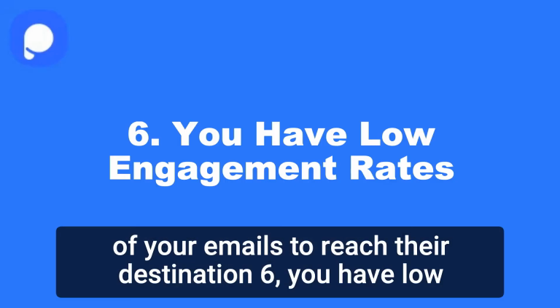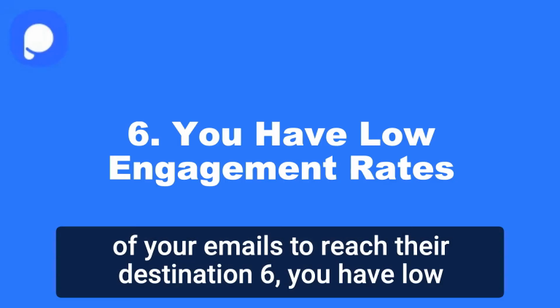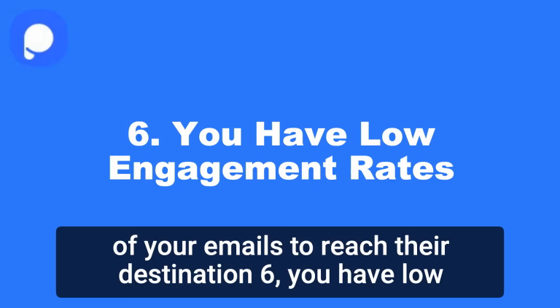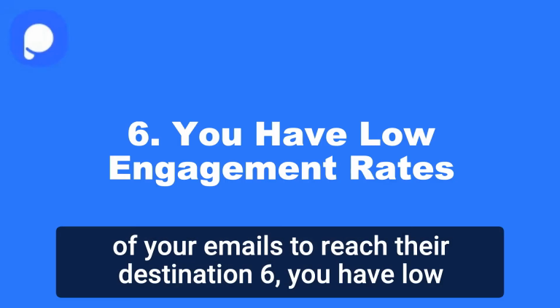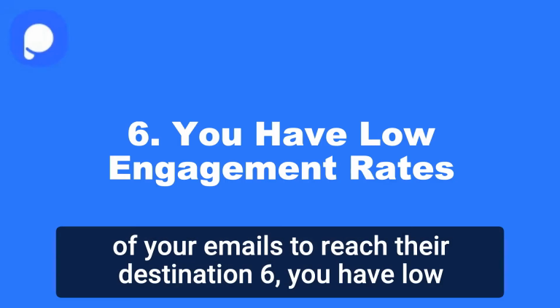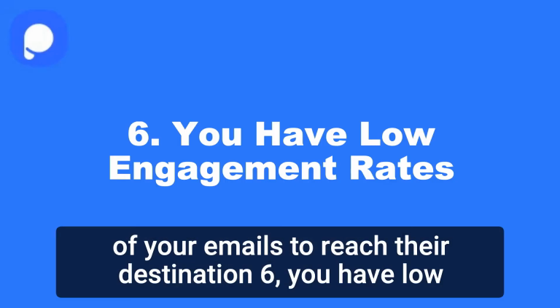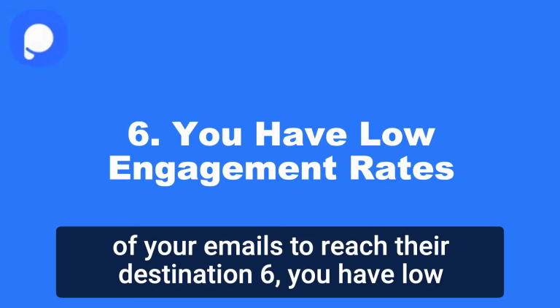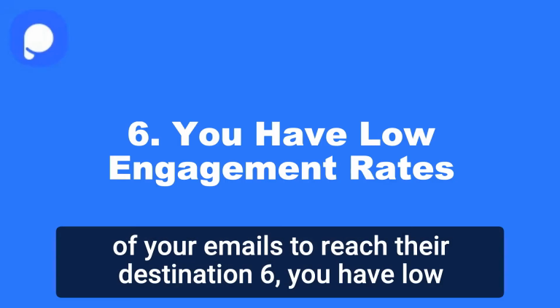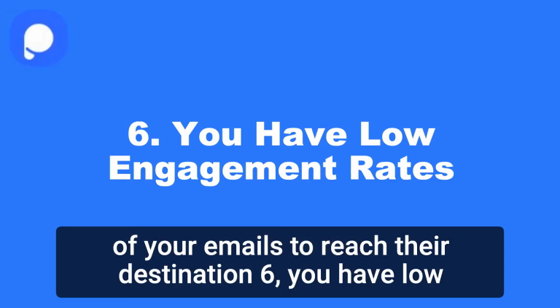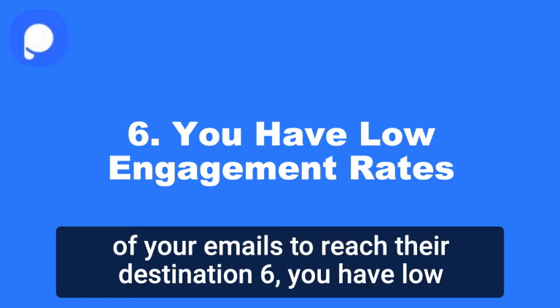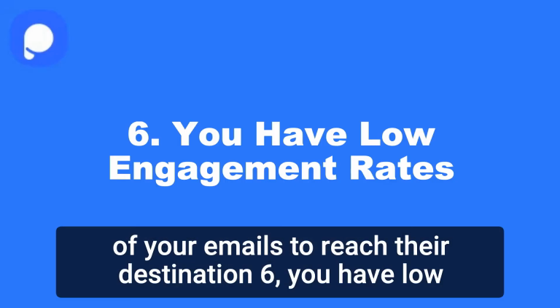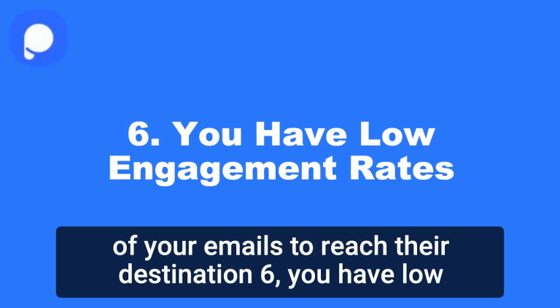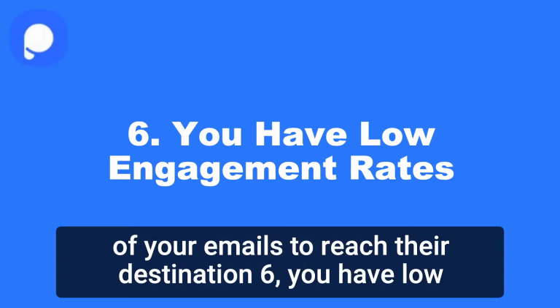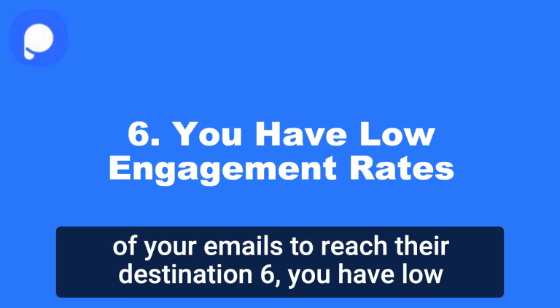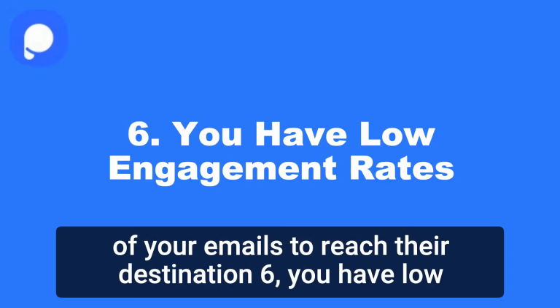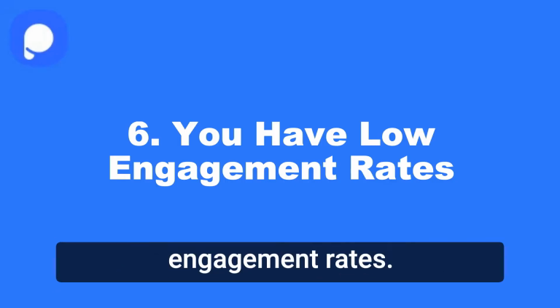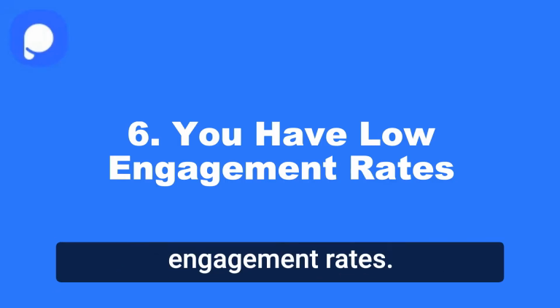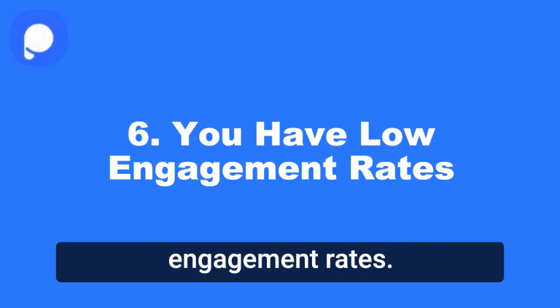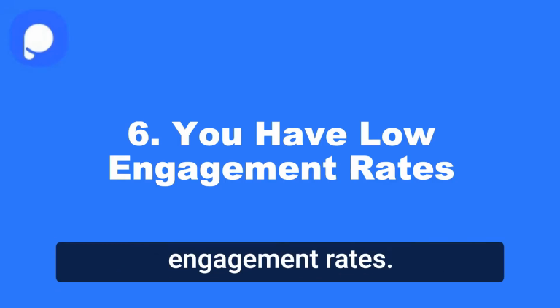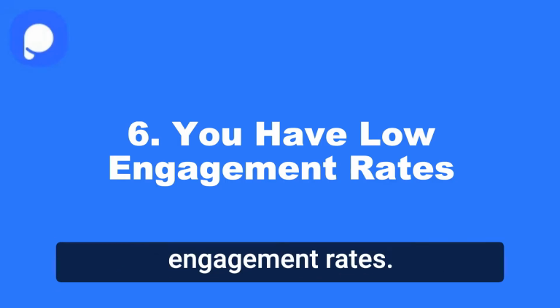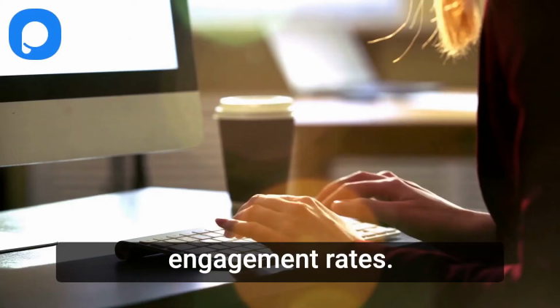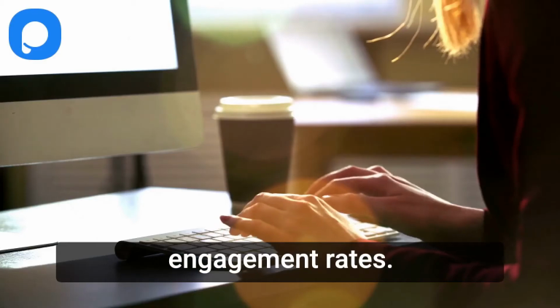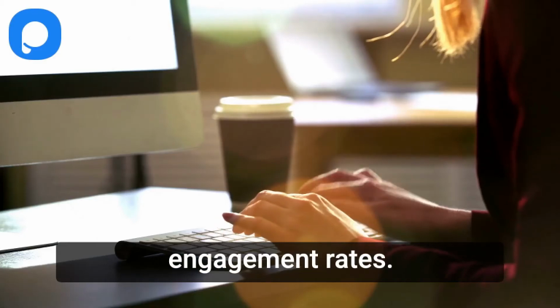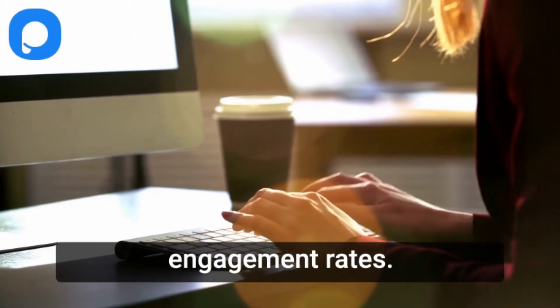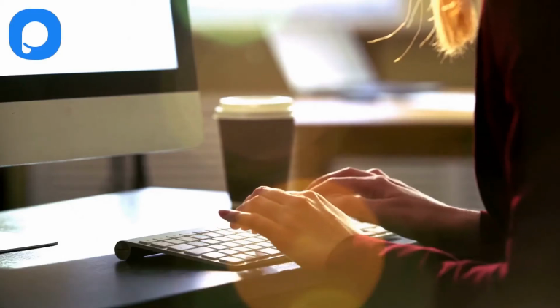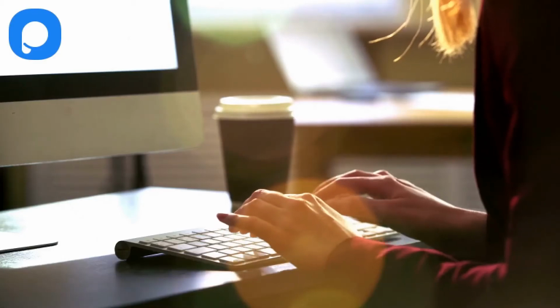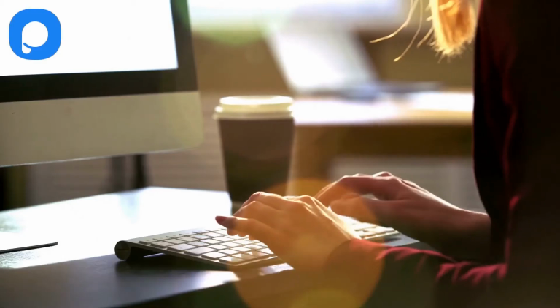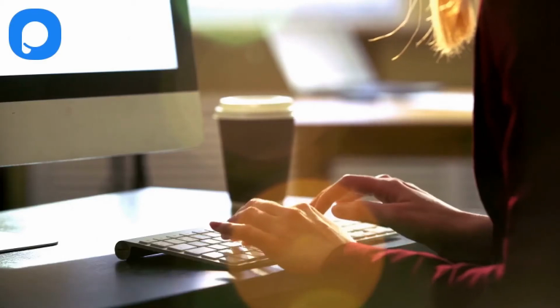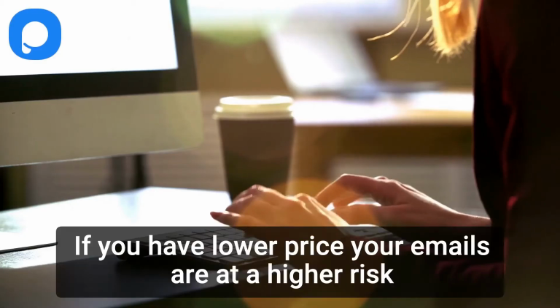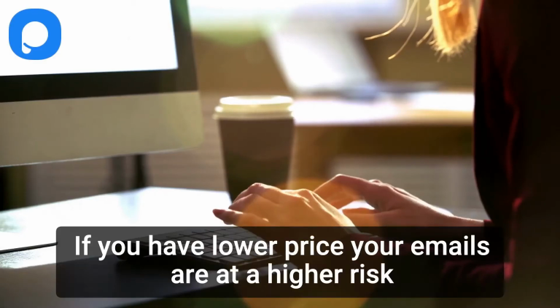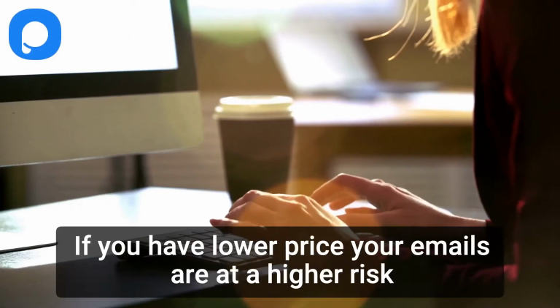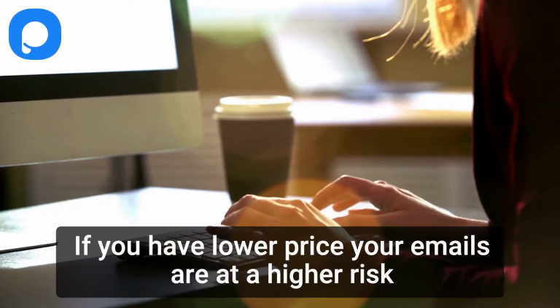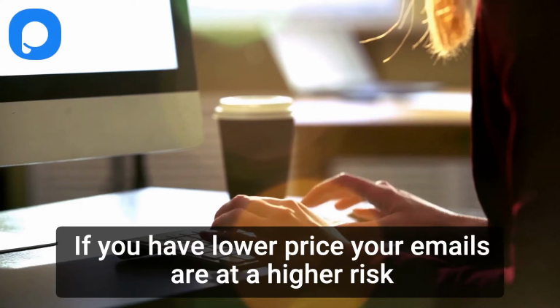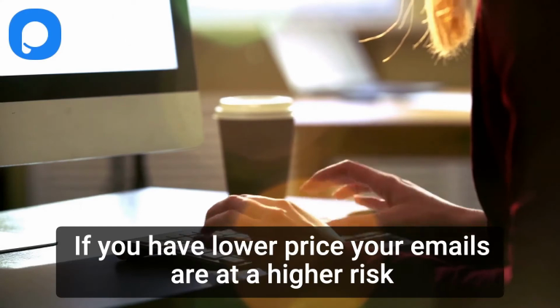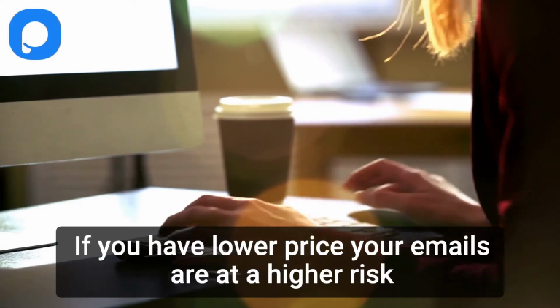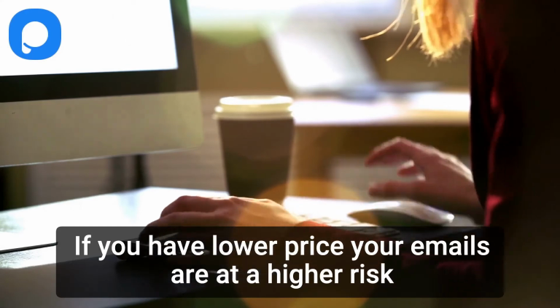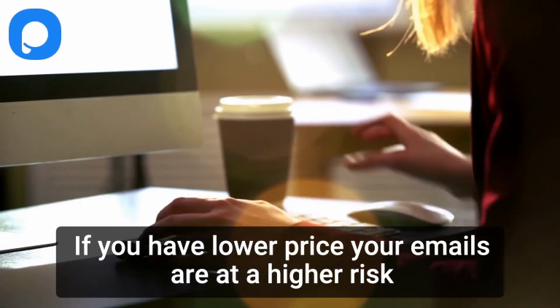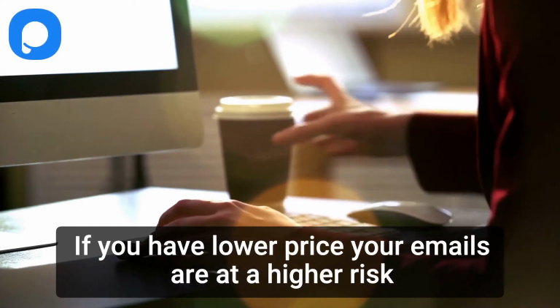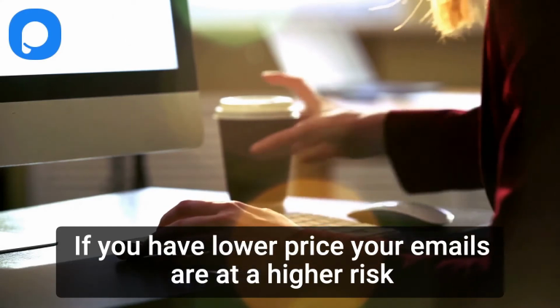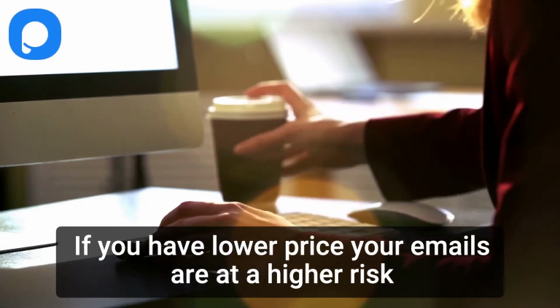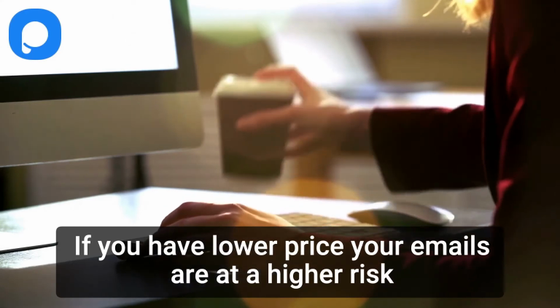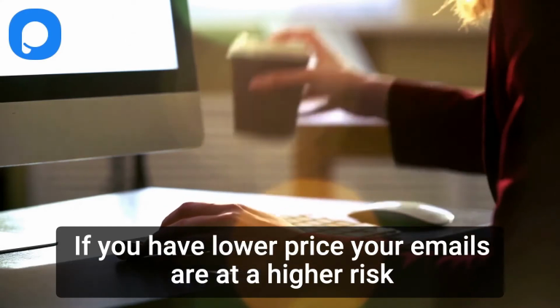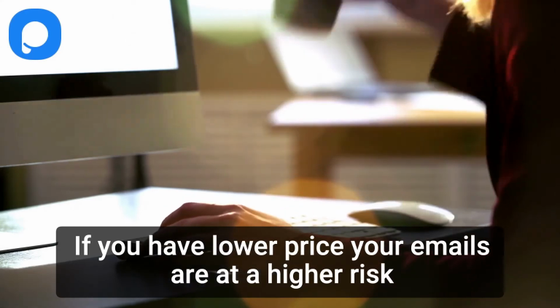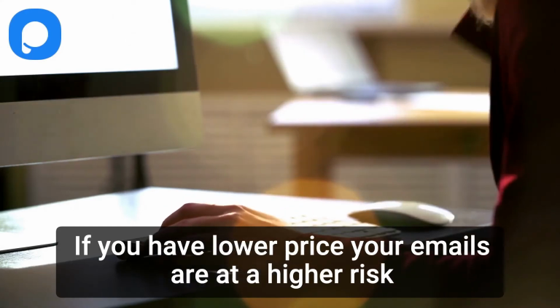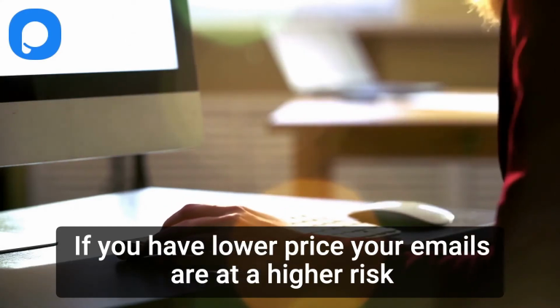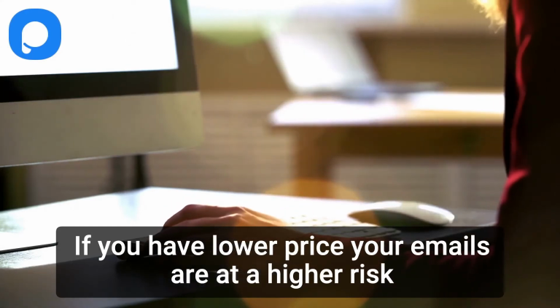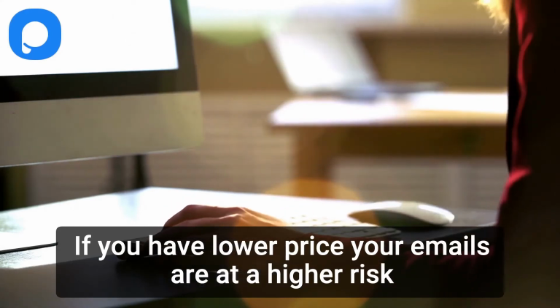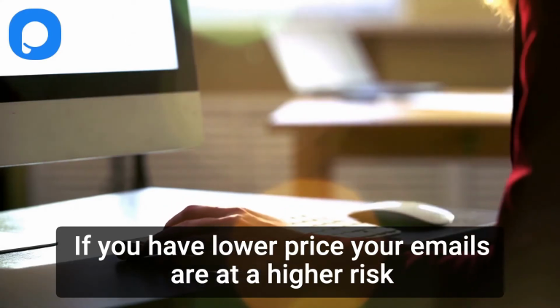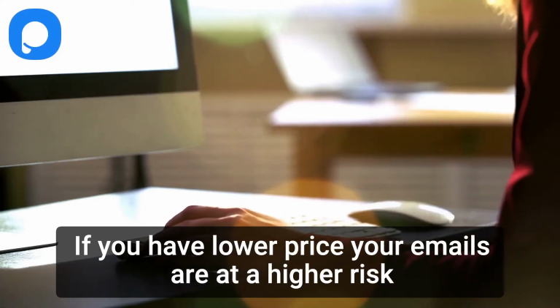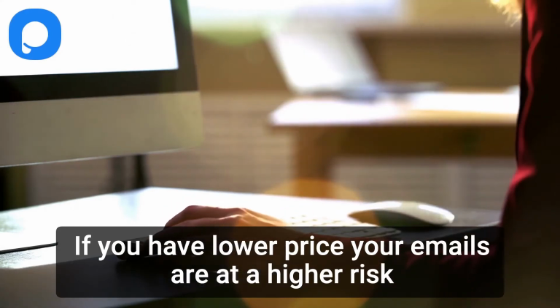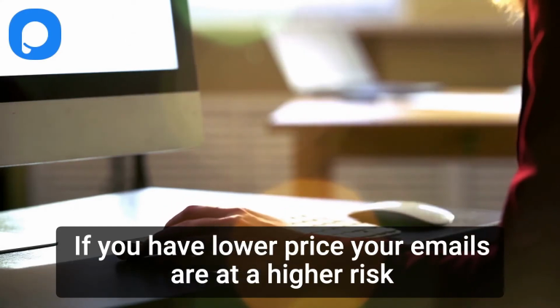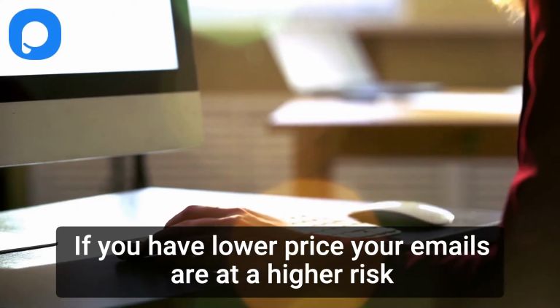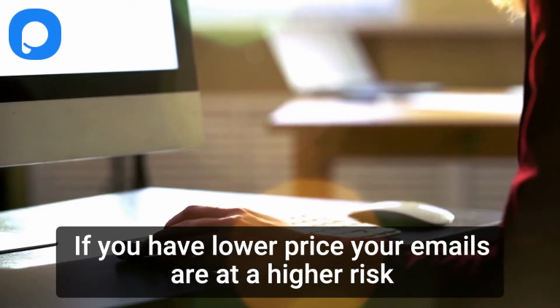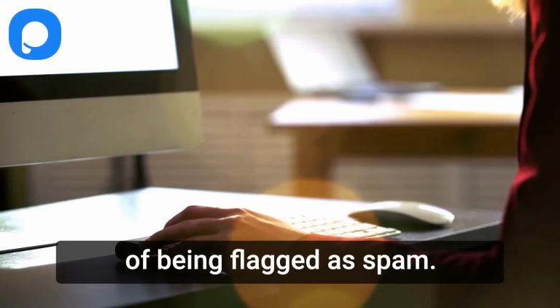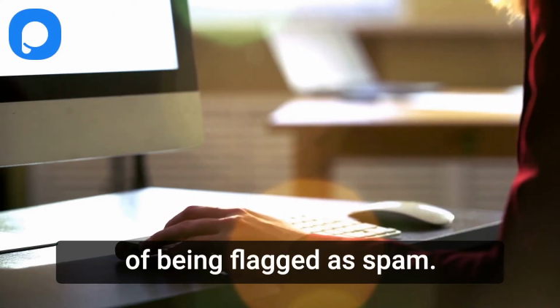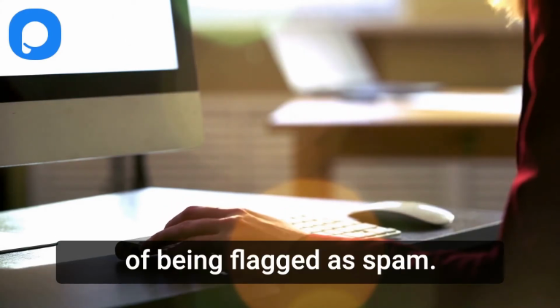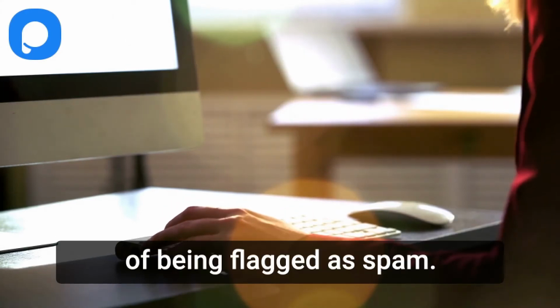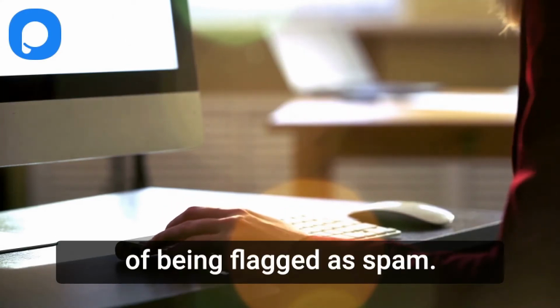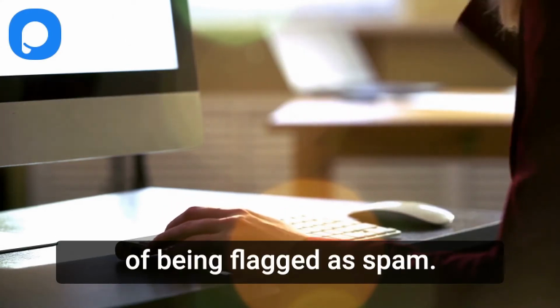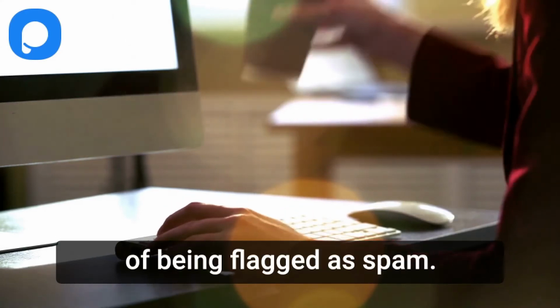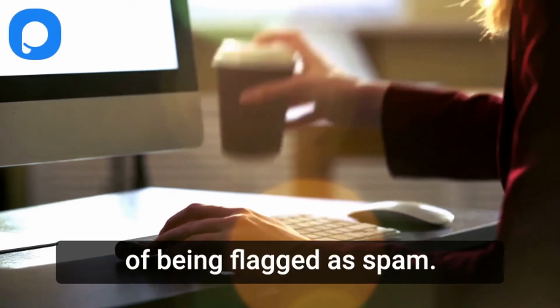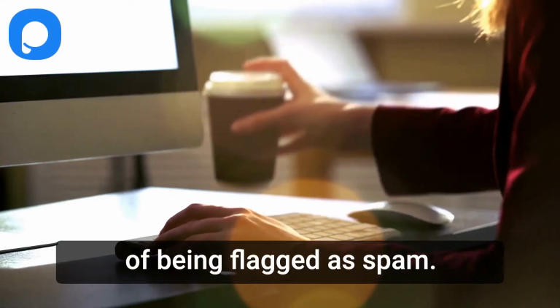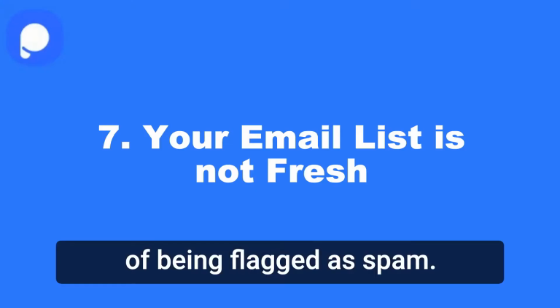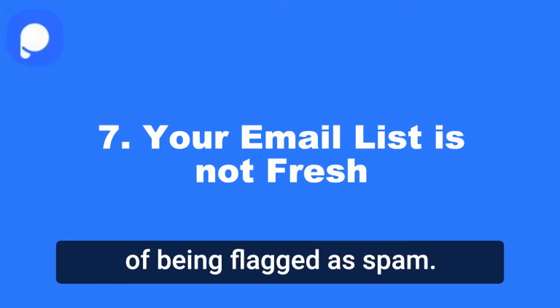6. You have low engagement rates. If you have low open rates, your emails are at a higher risk of being flagged as spam.